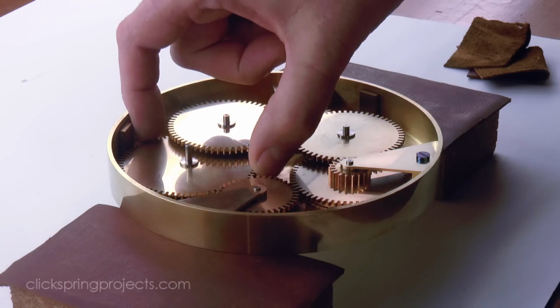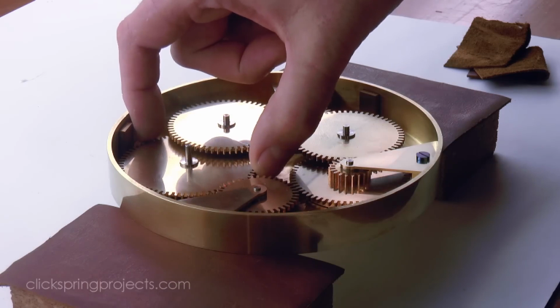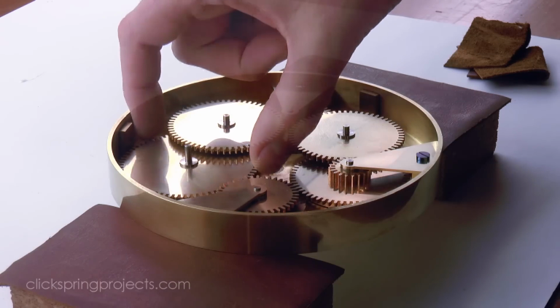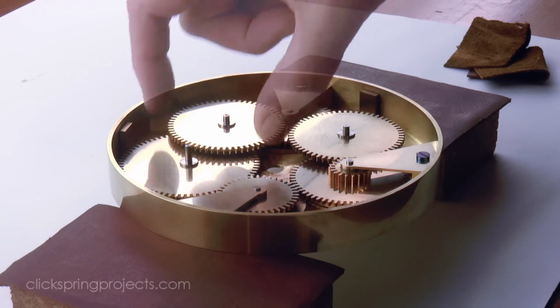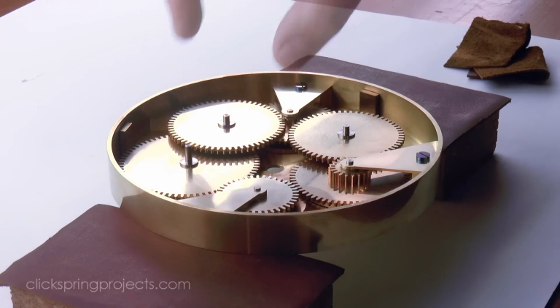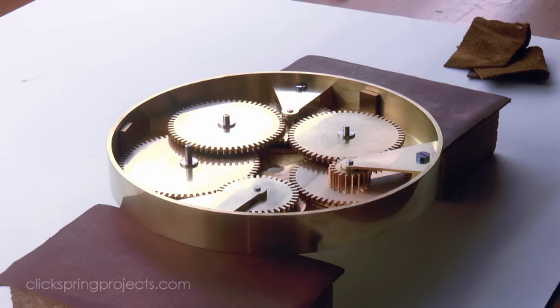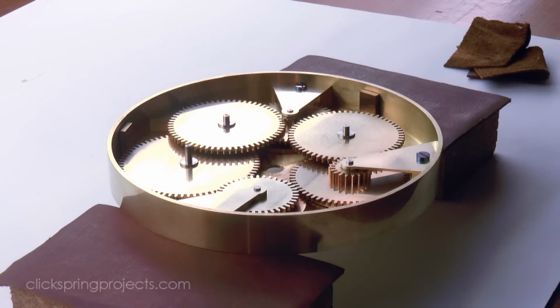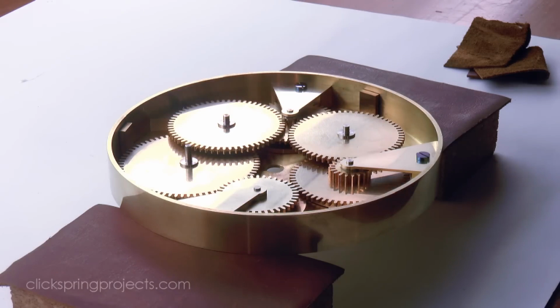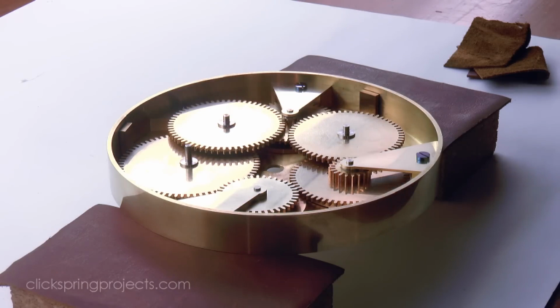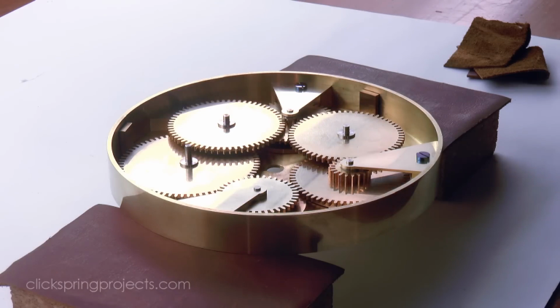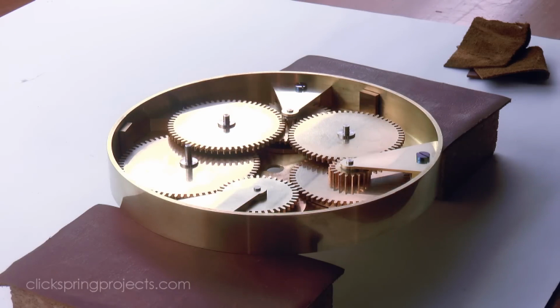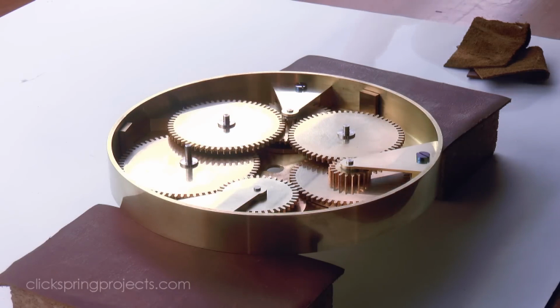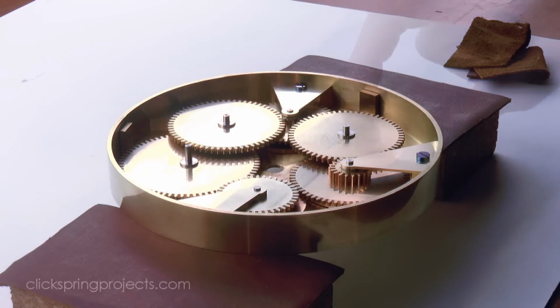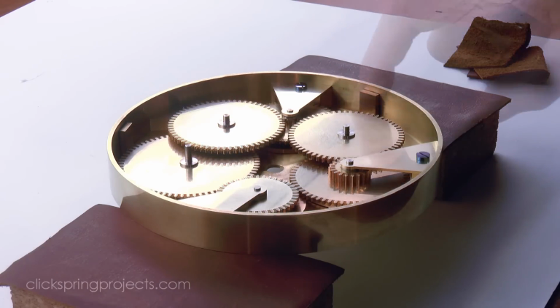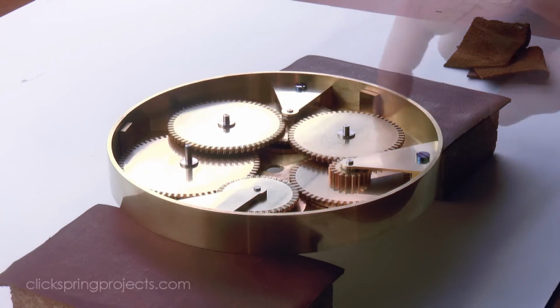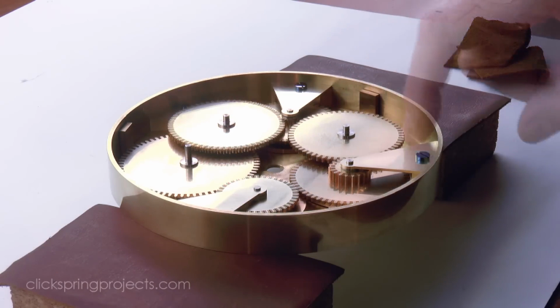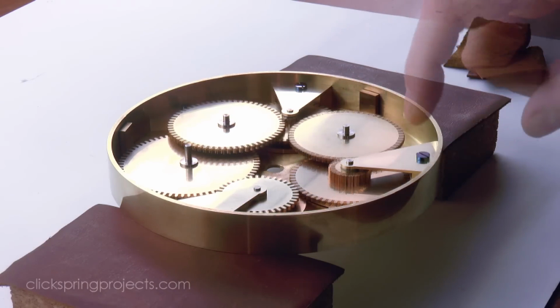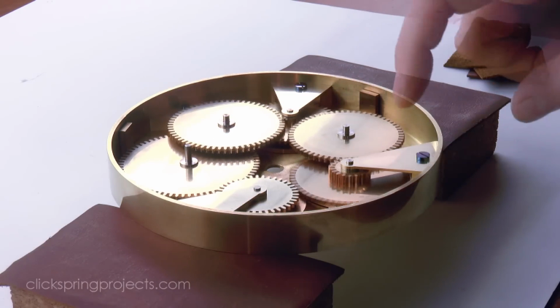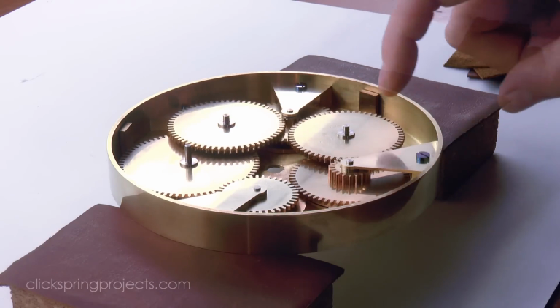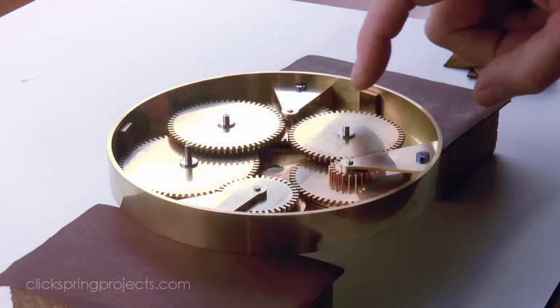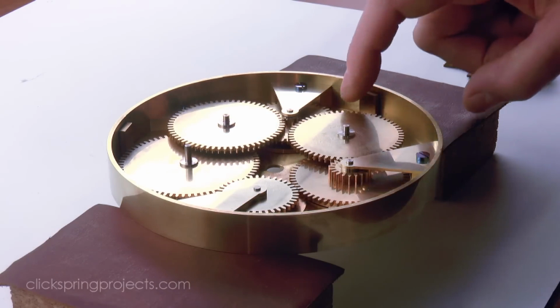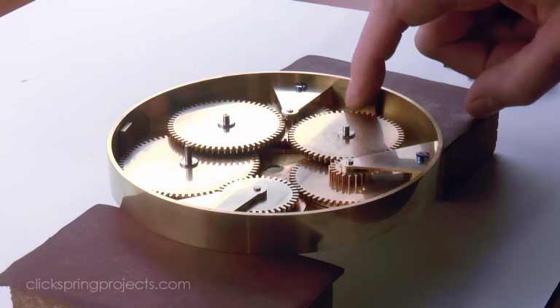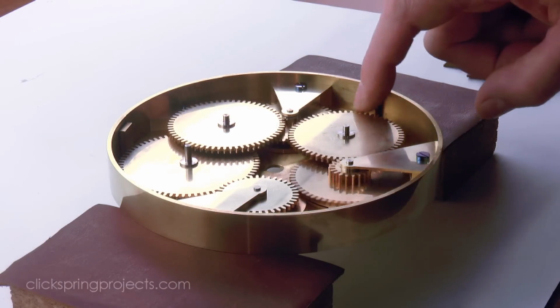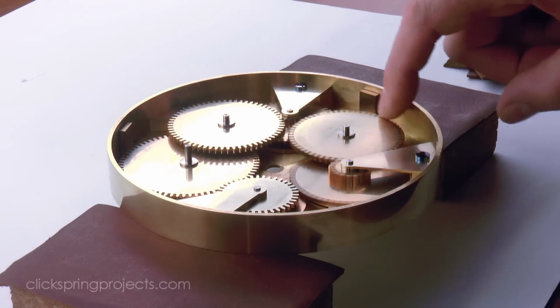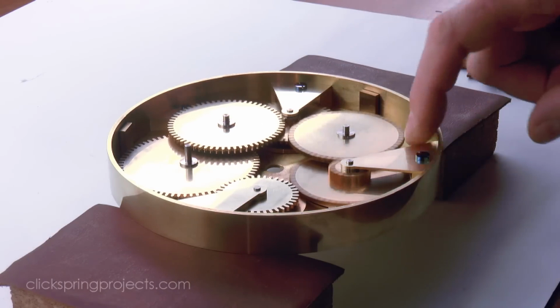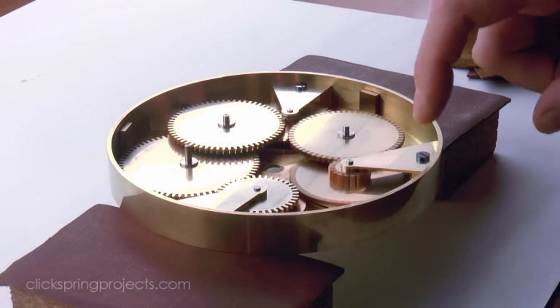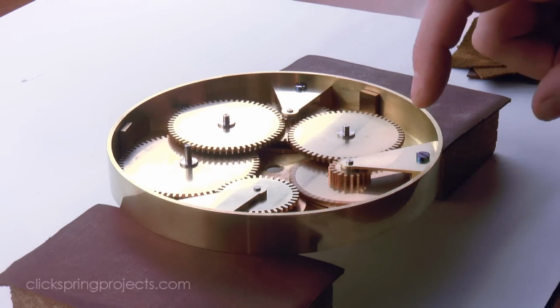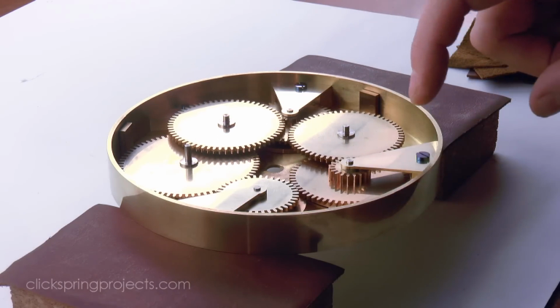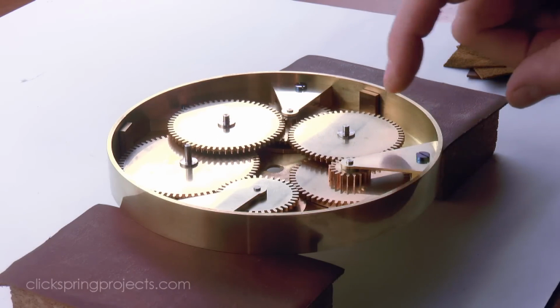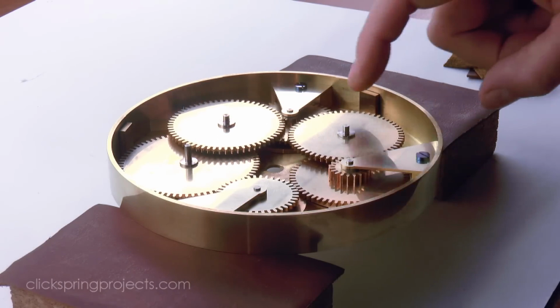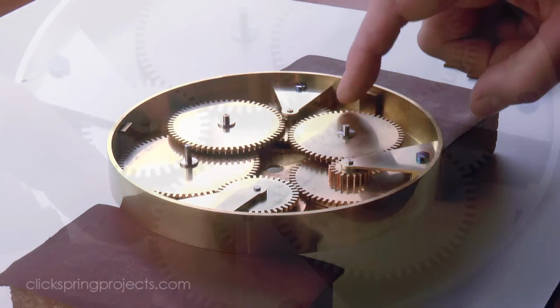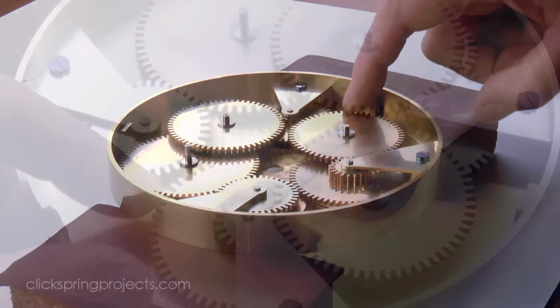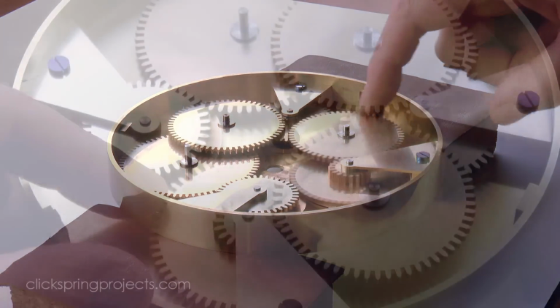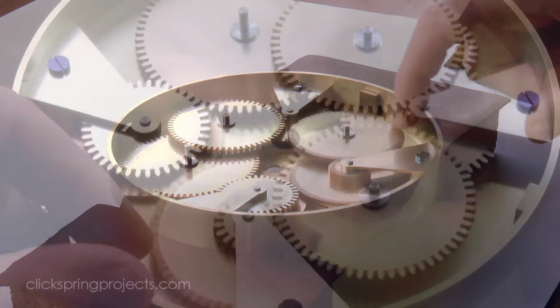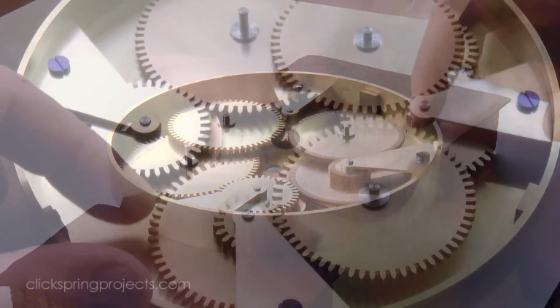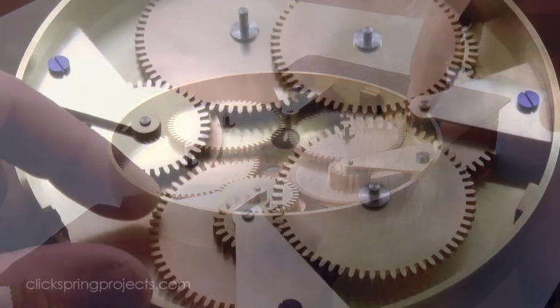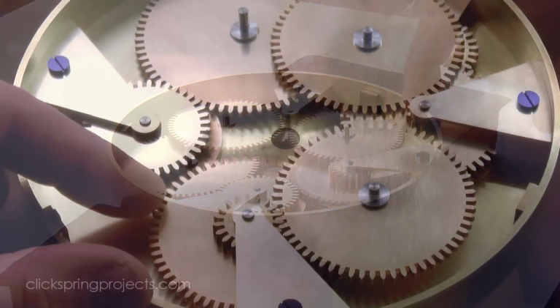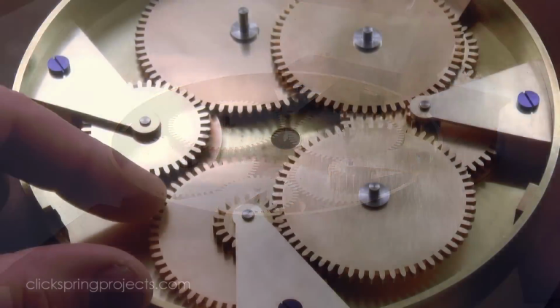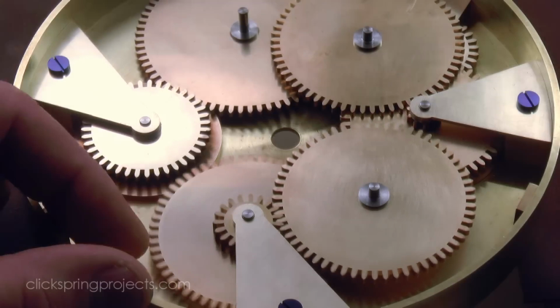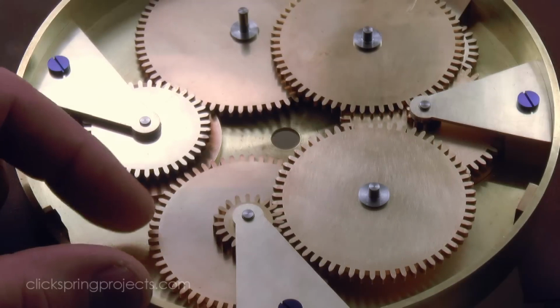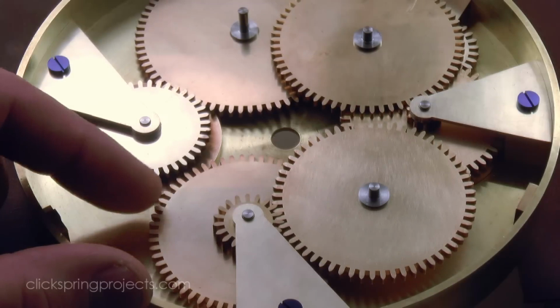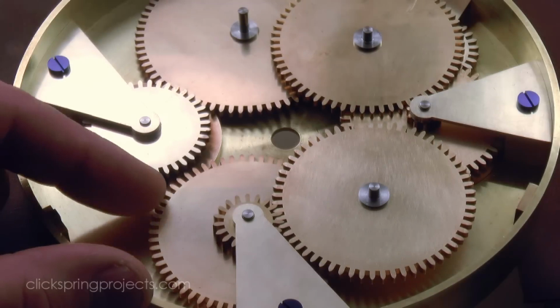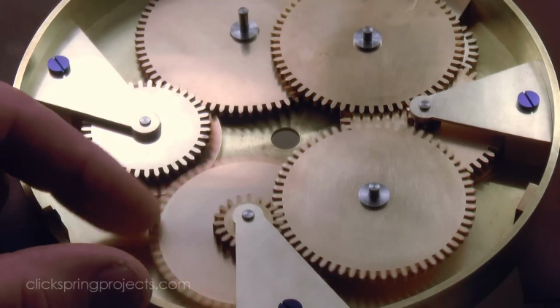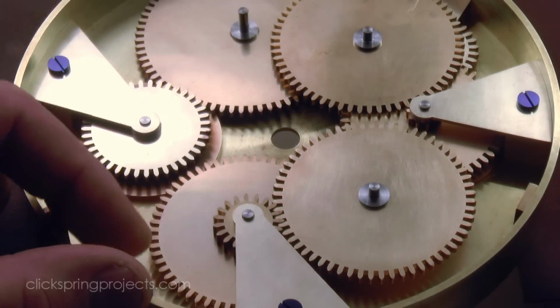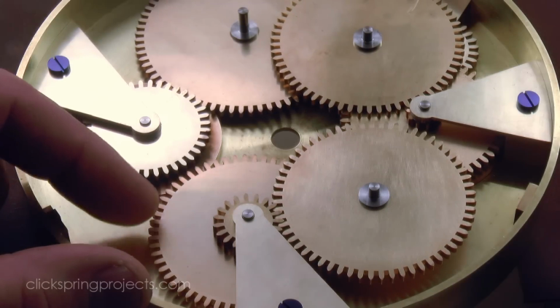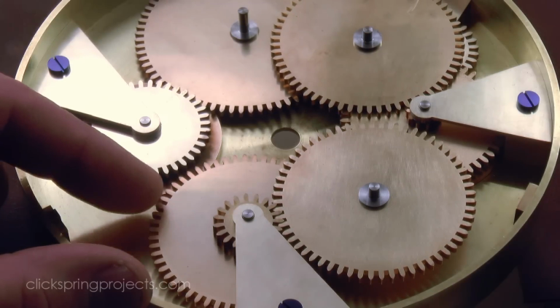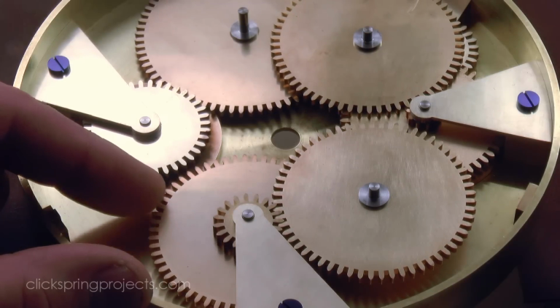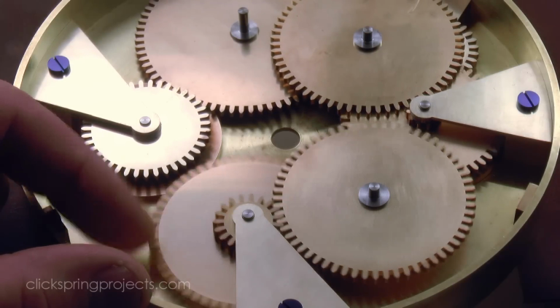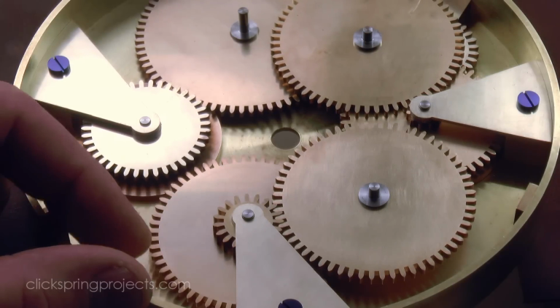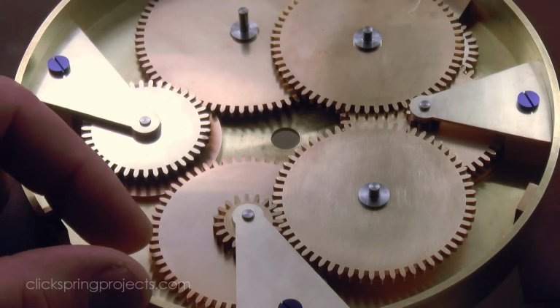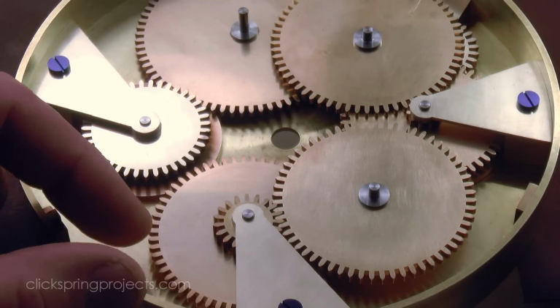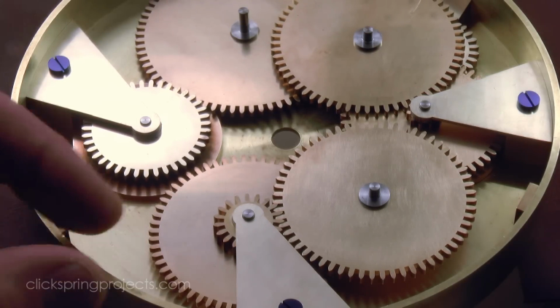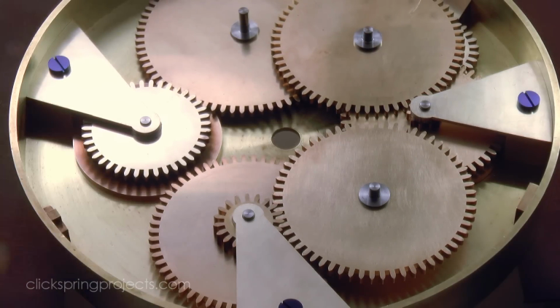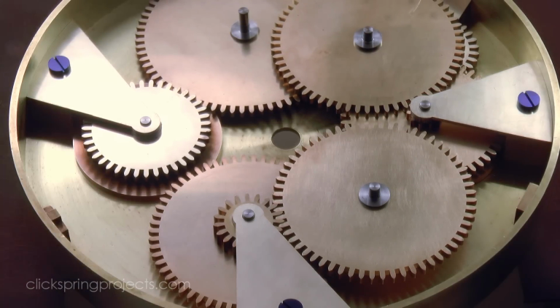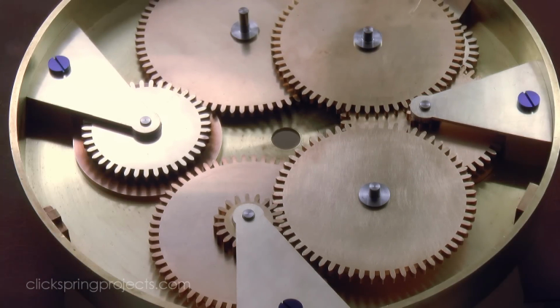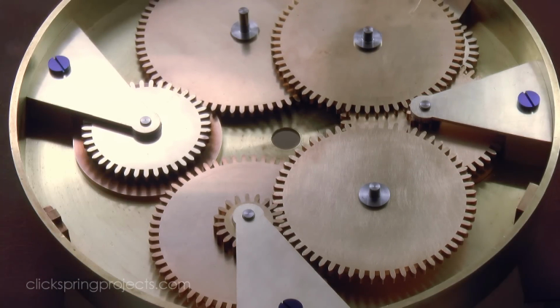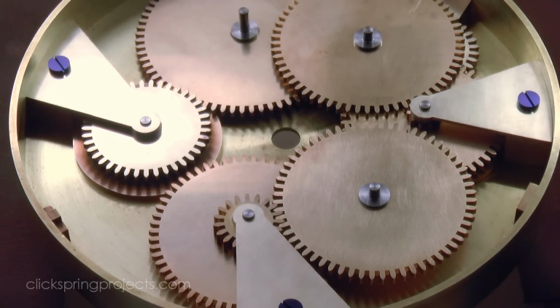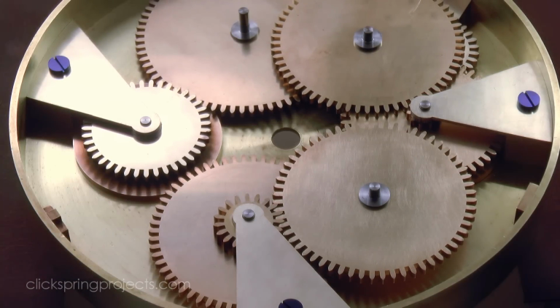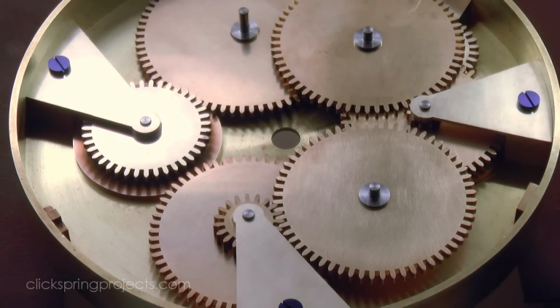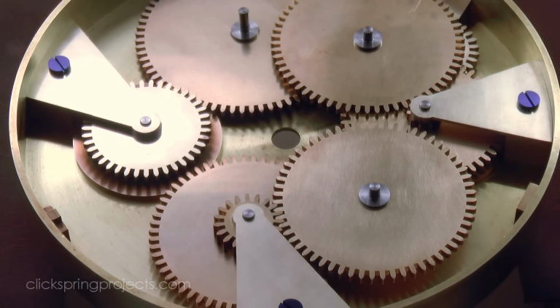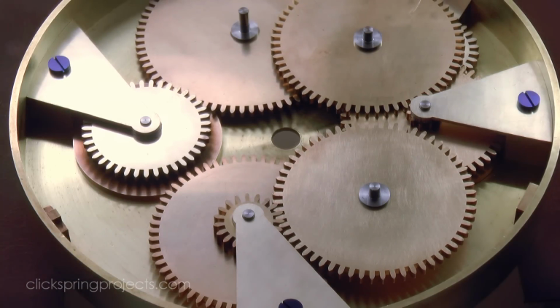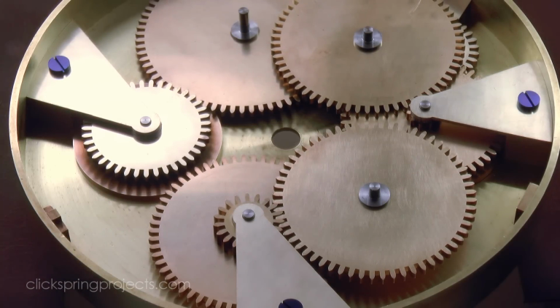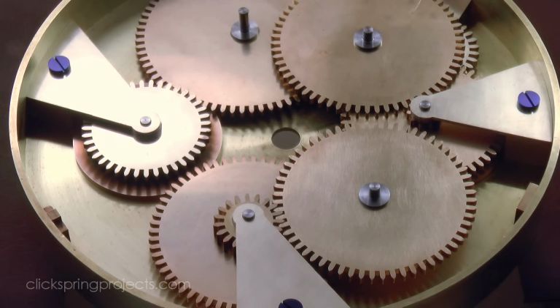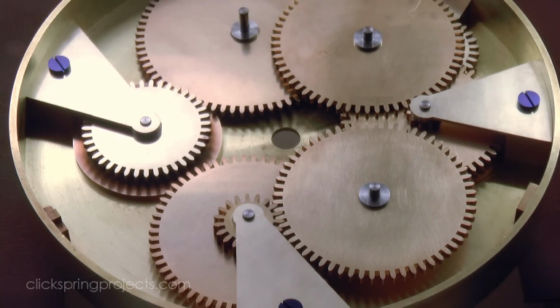In the next episode, I'll make a start on etching those dial markings. Thanks for watching, I'll see you later.